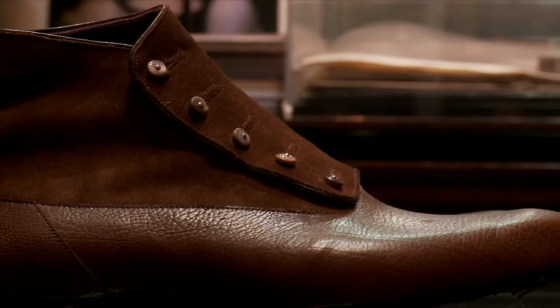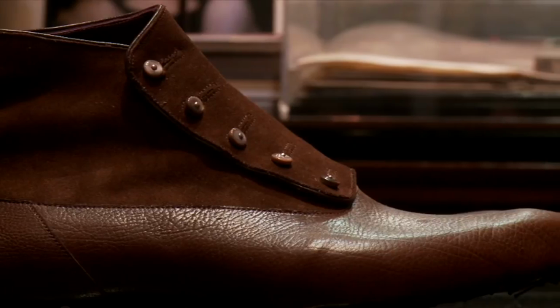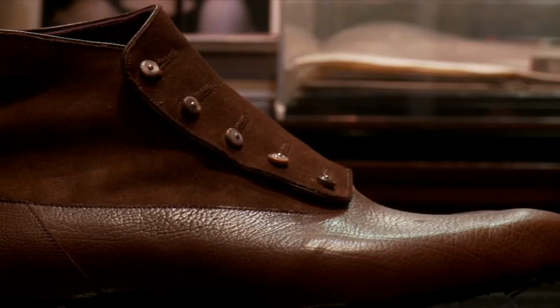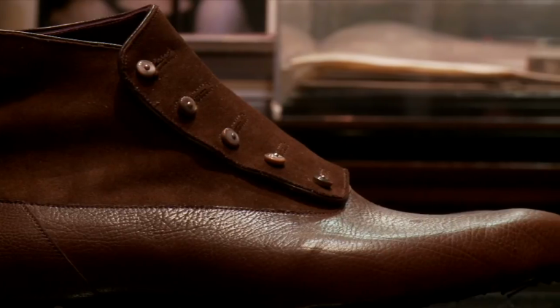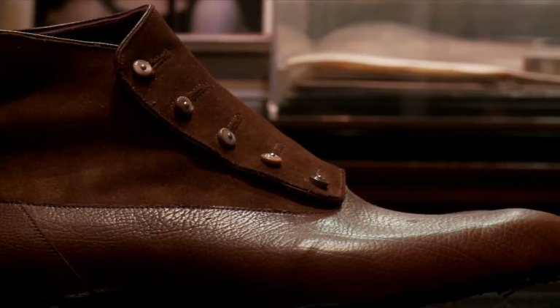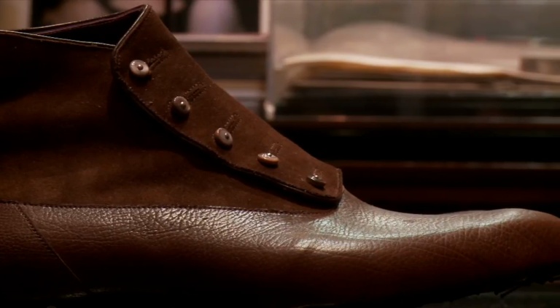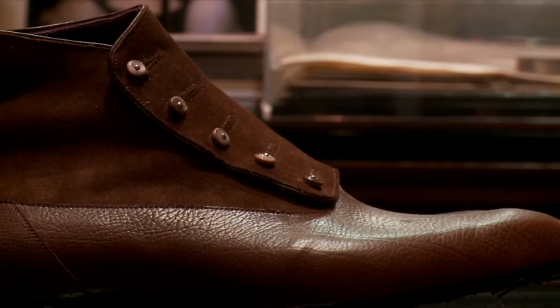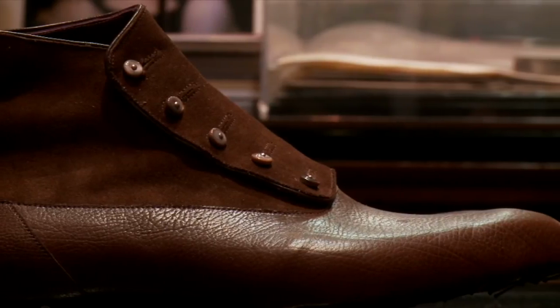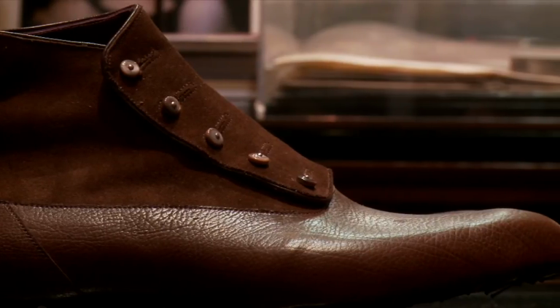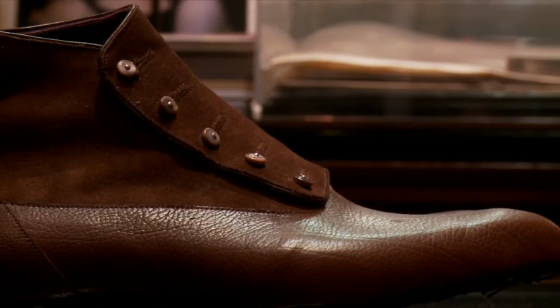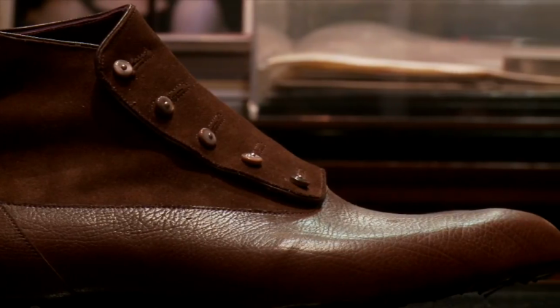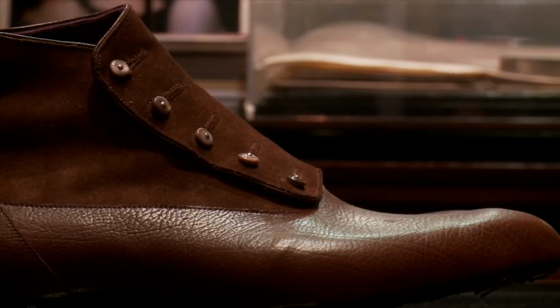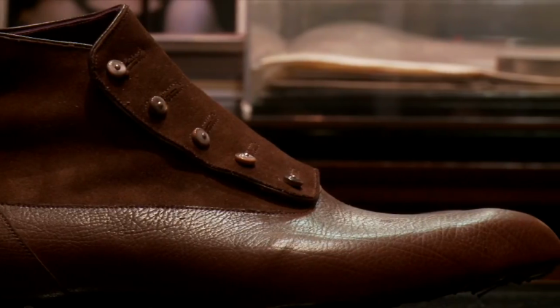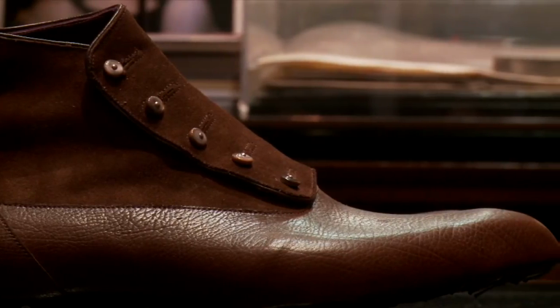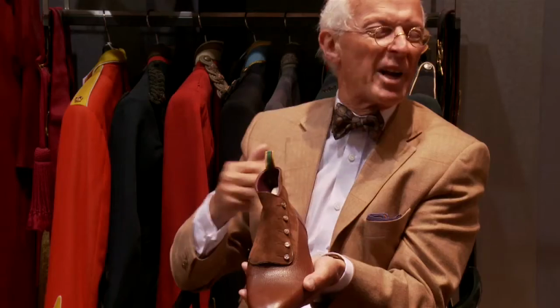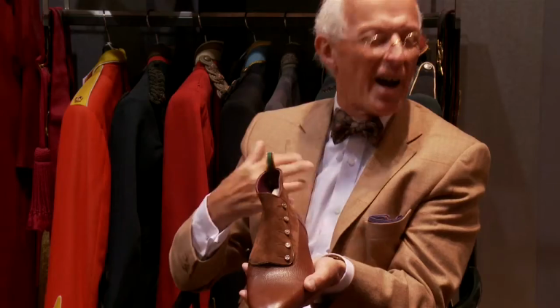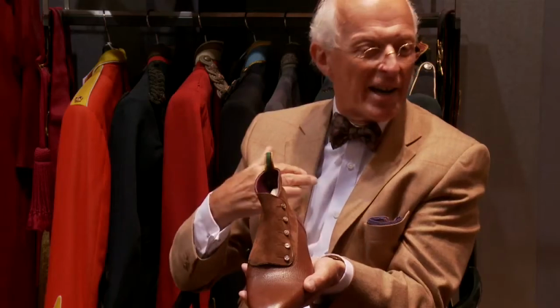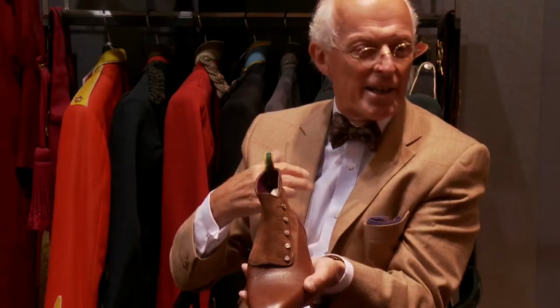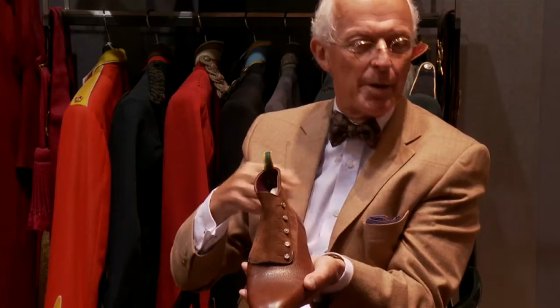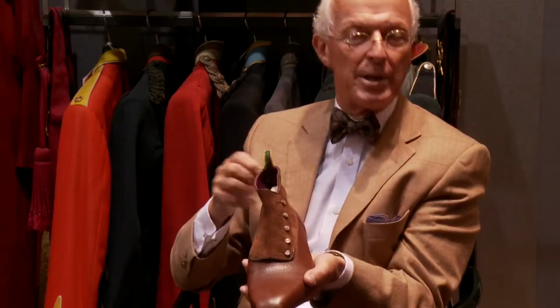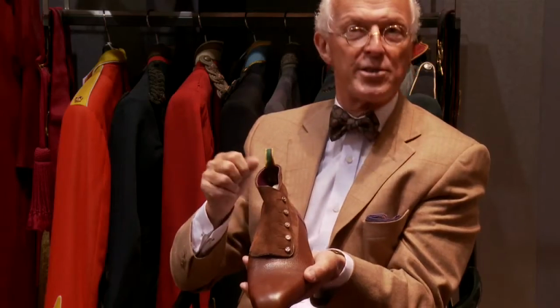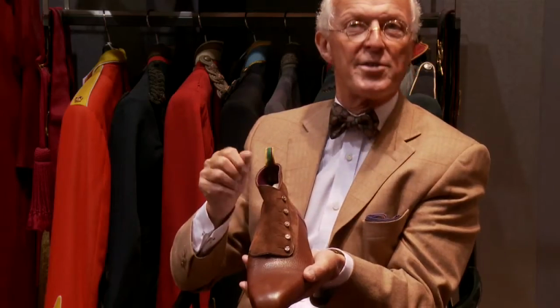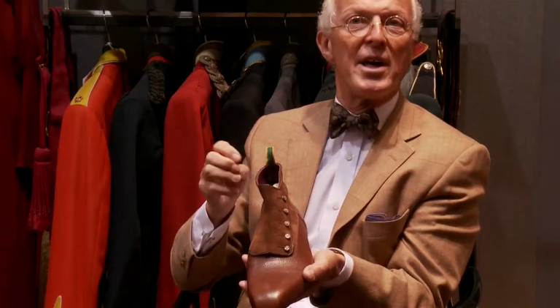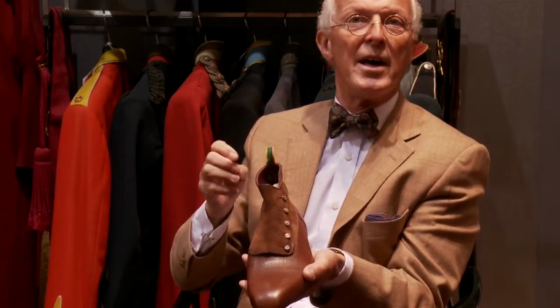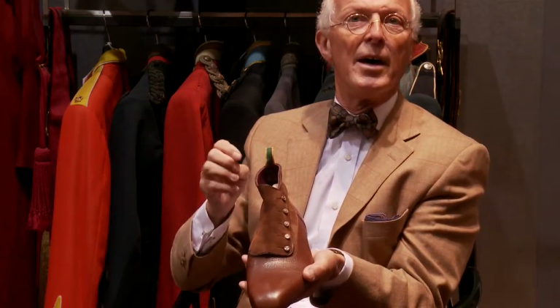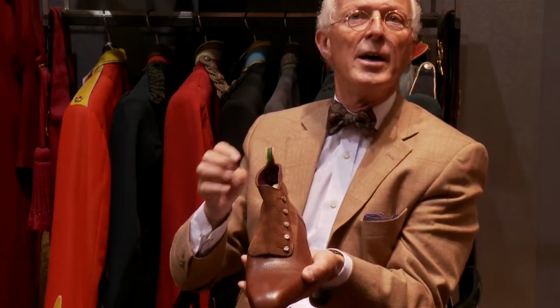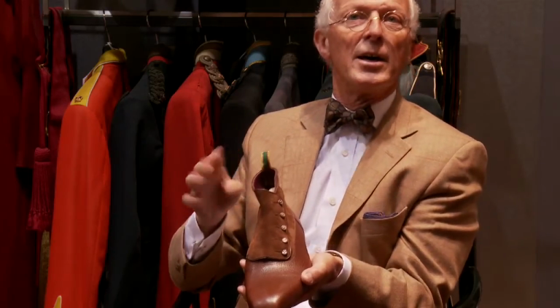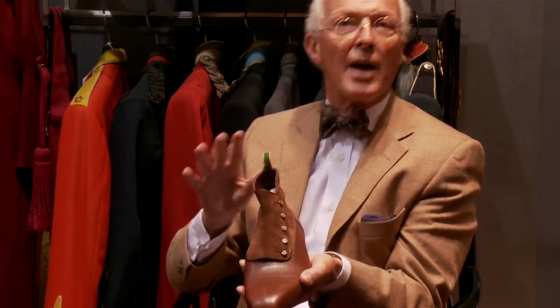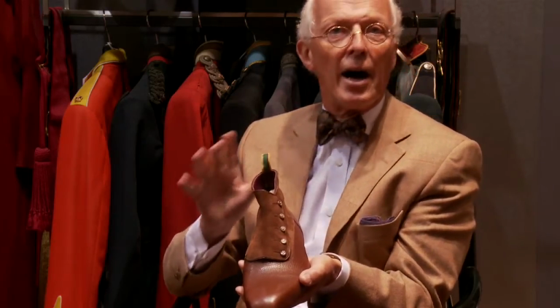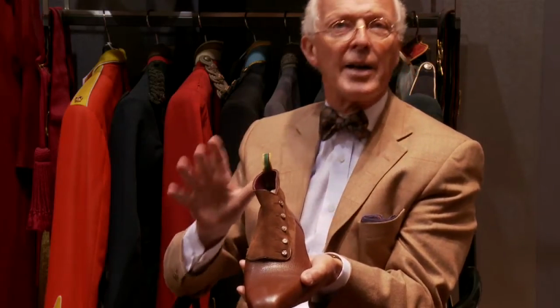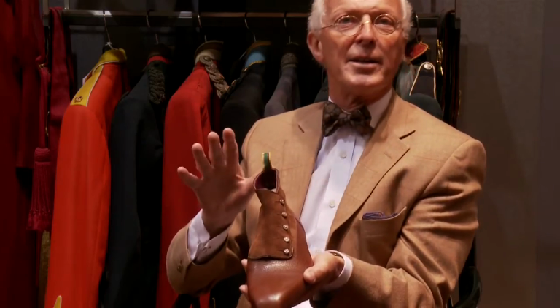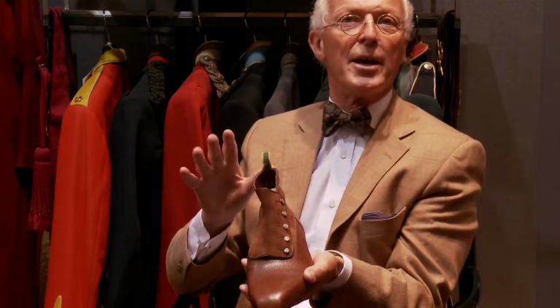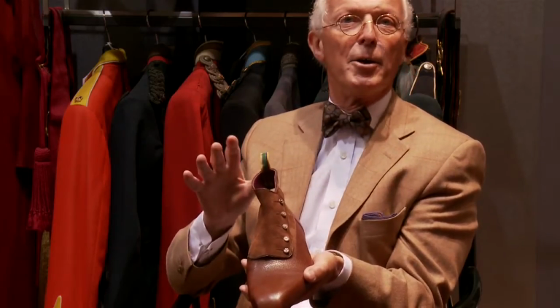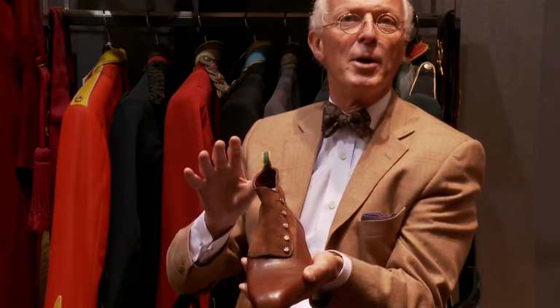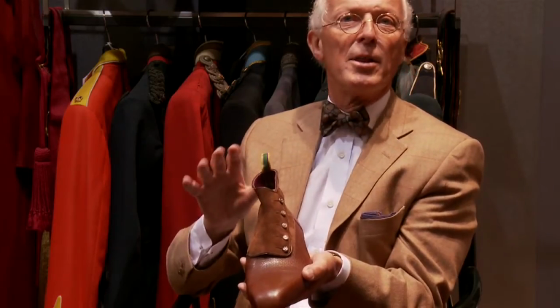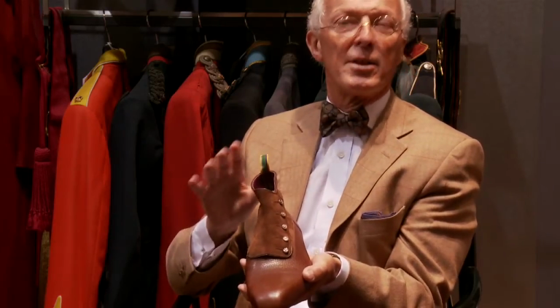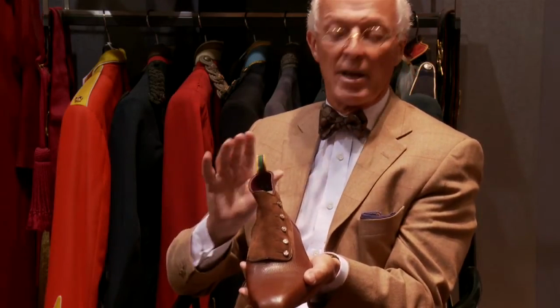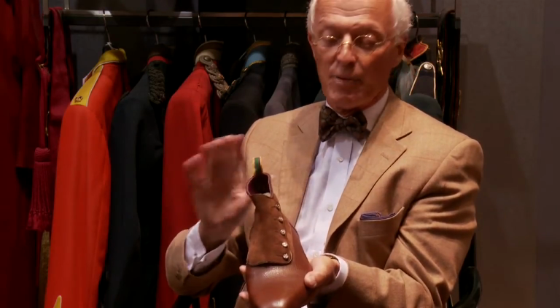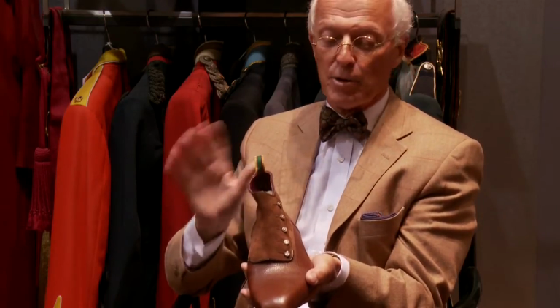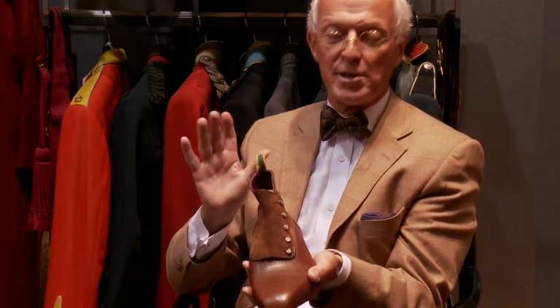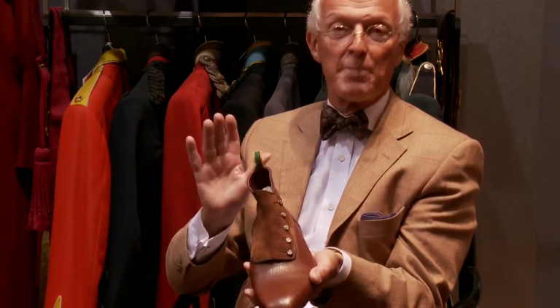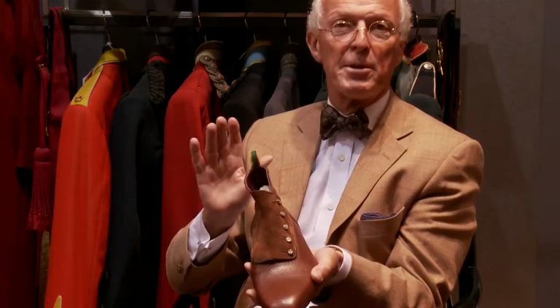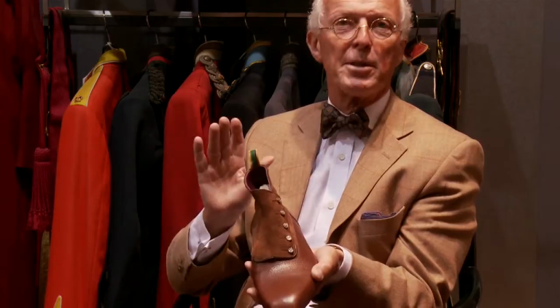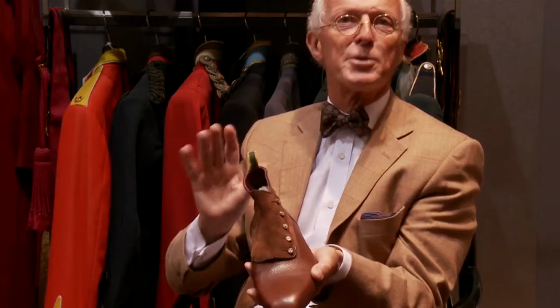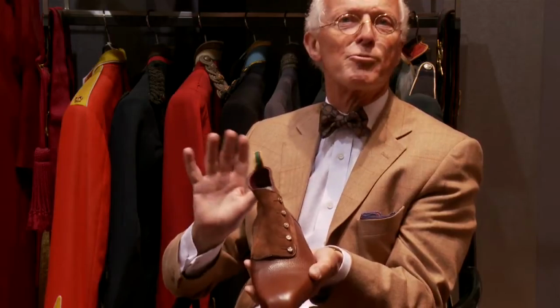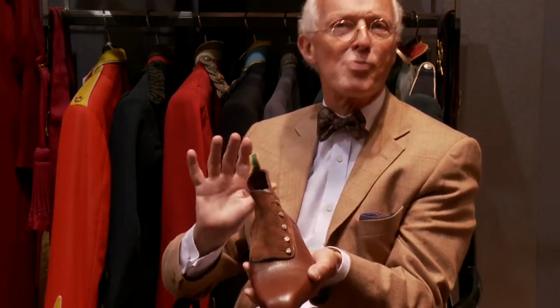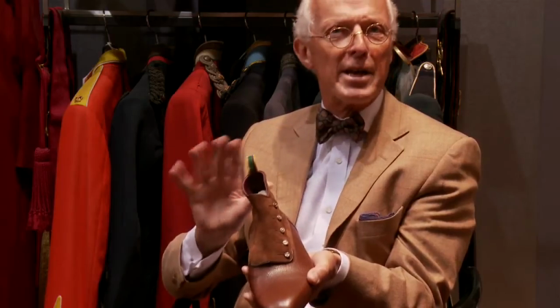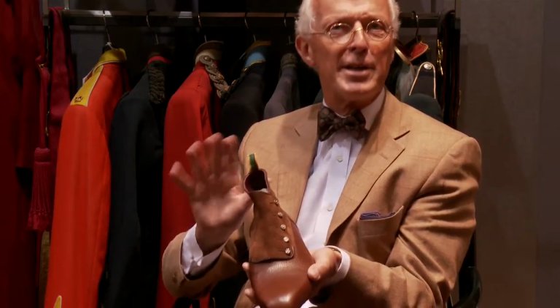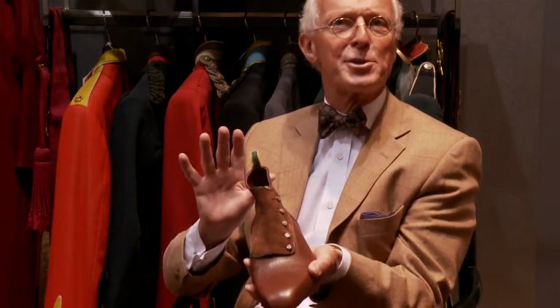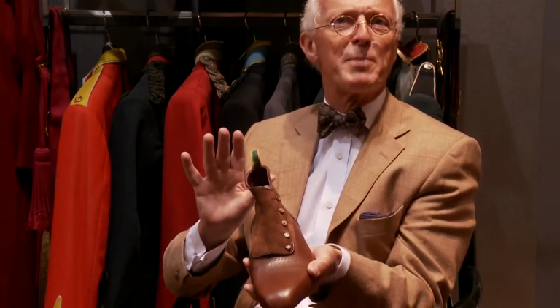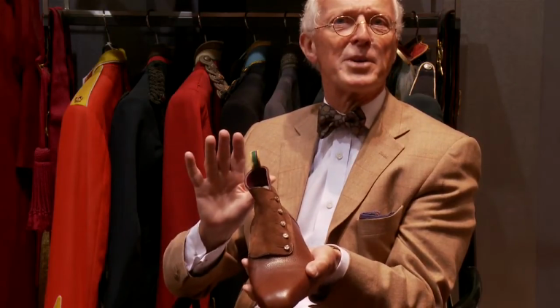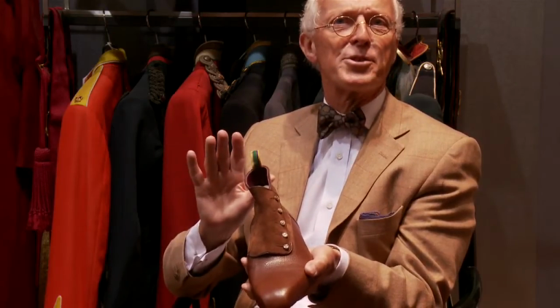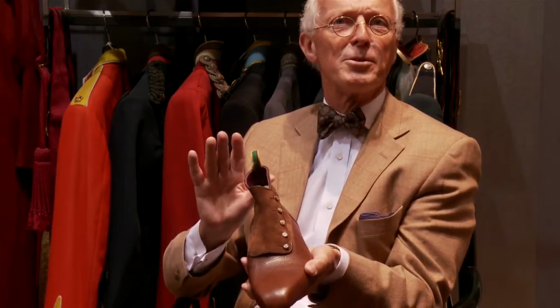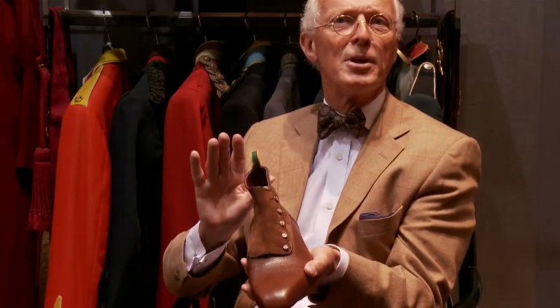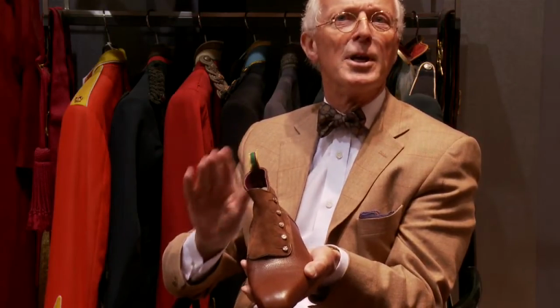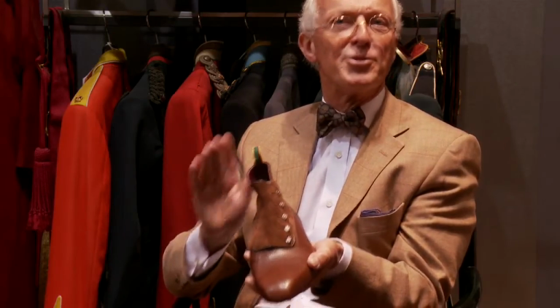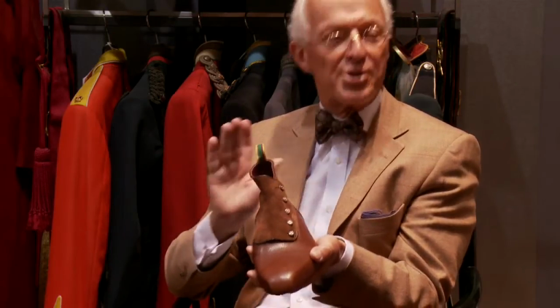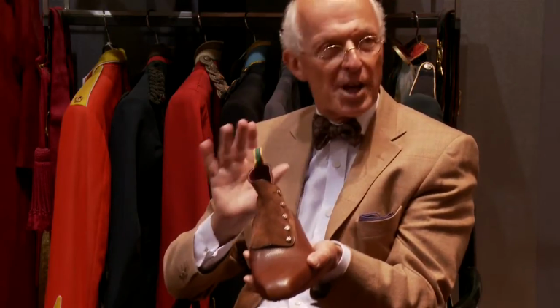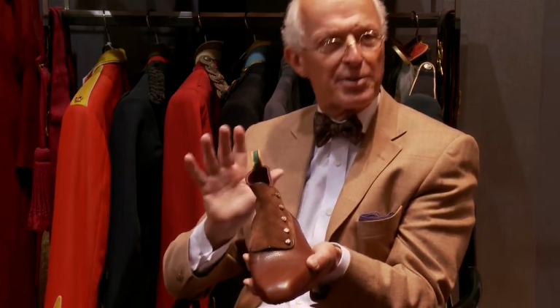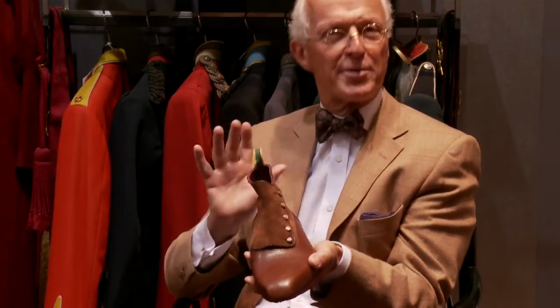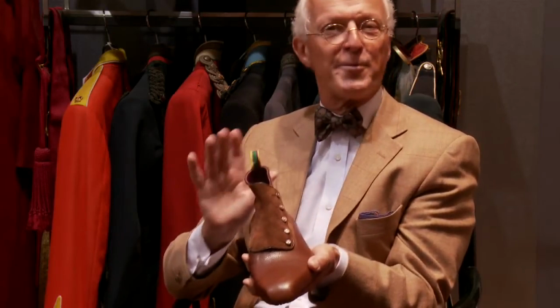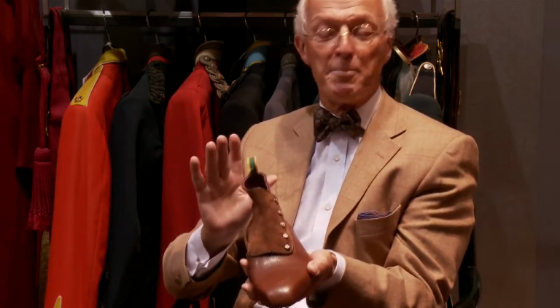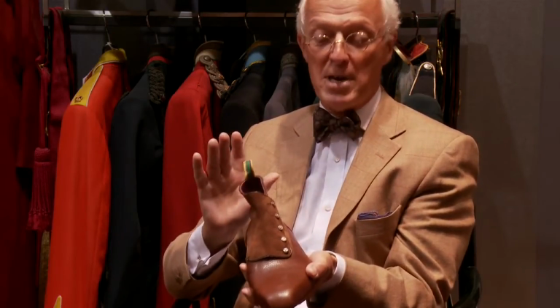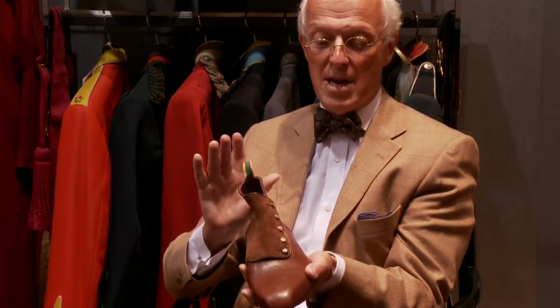I think I would perhaps describe it as a spat boot, and I've also got a slightly purple lining in it which obviously nobody's going to see, but I know it's there and I know that I've got something that's really special just for me.